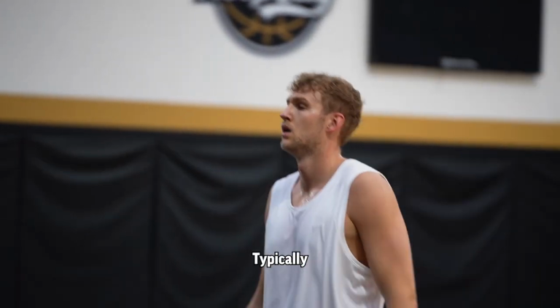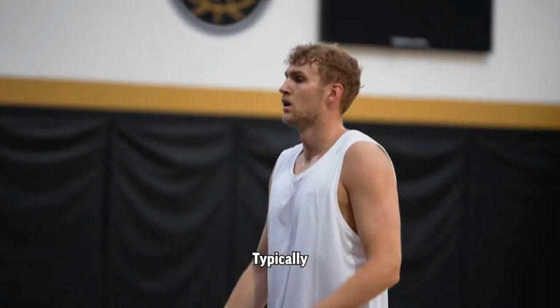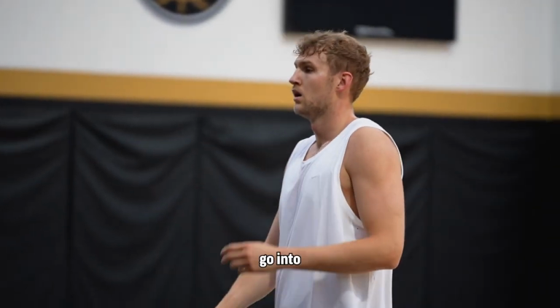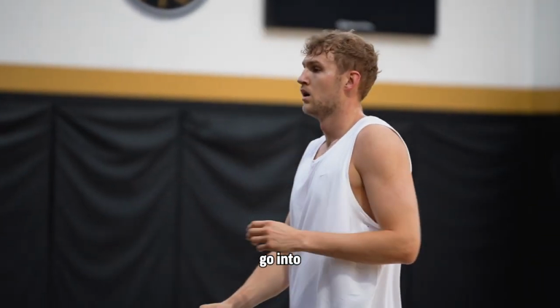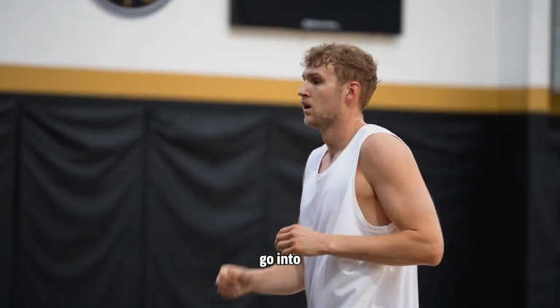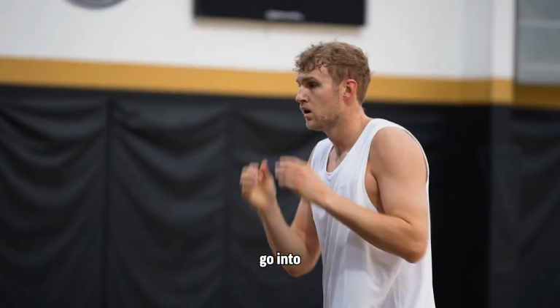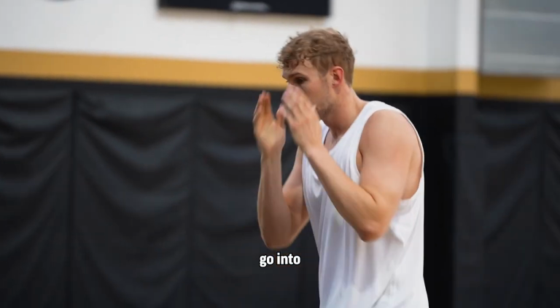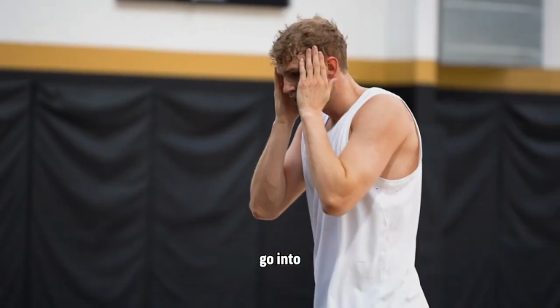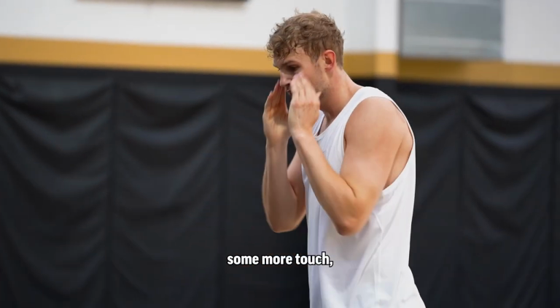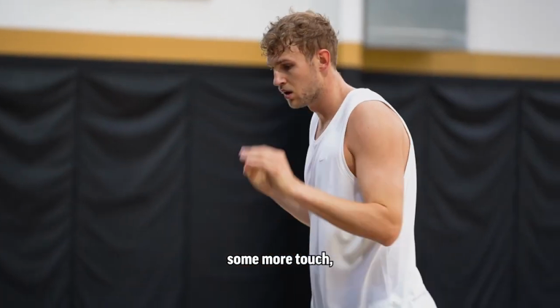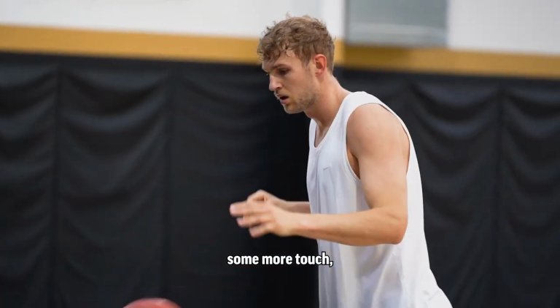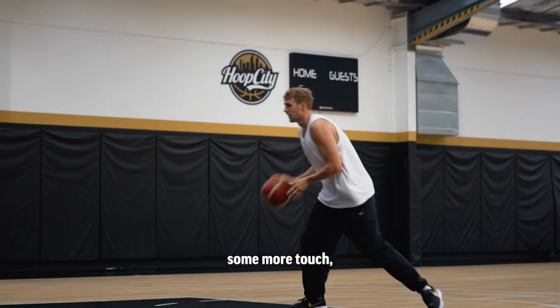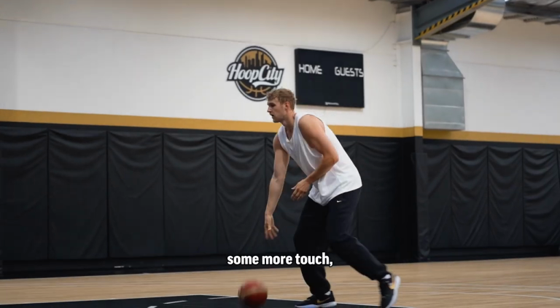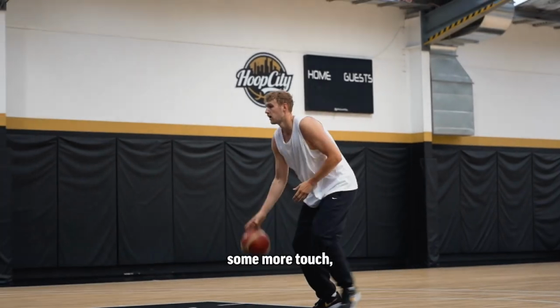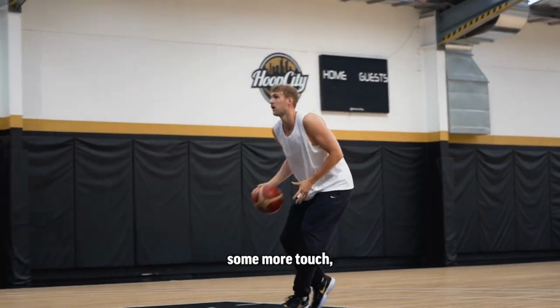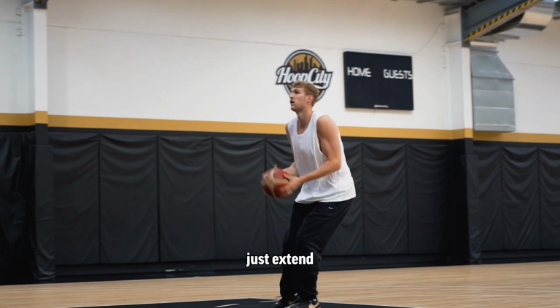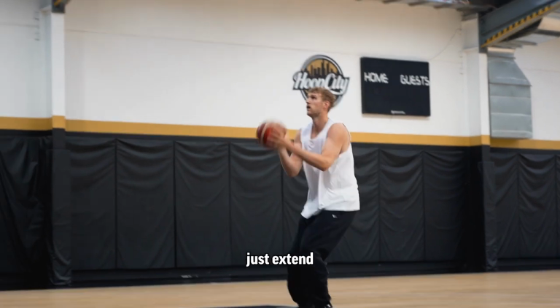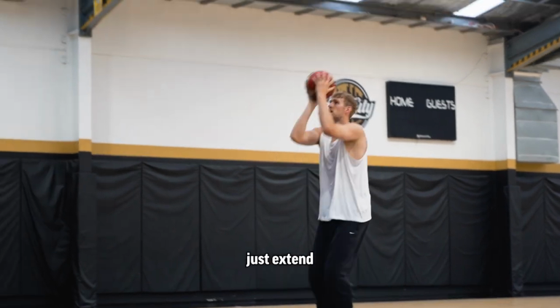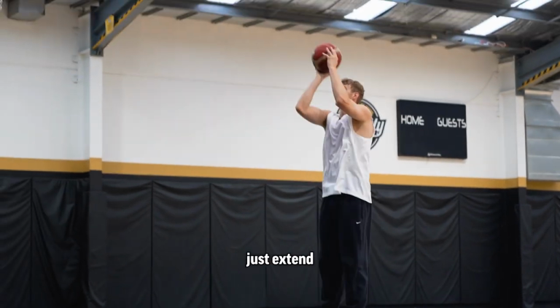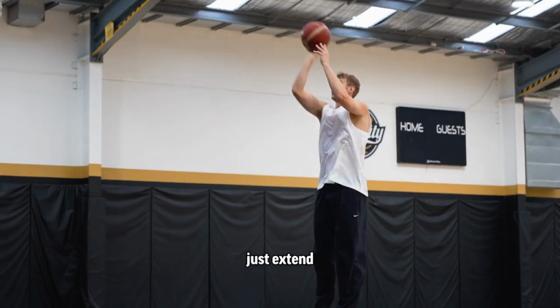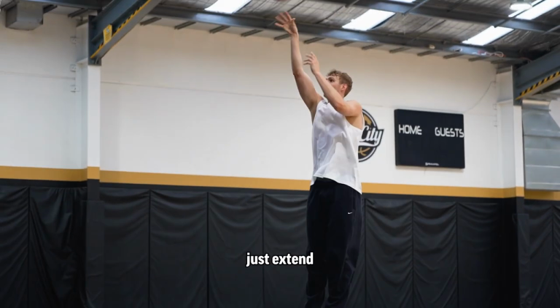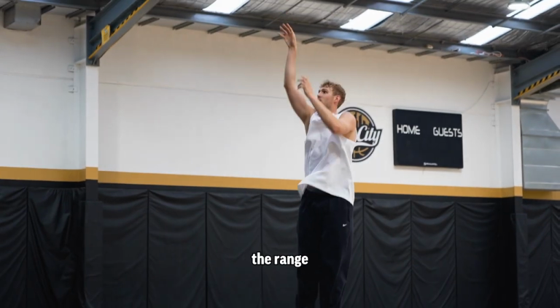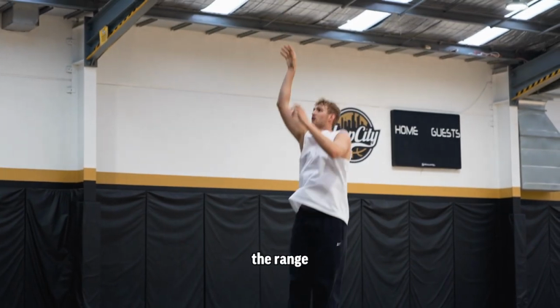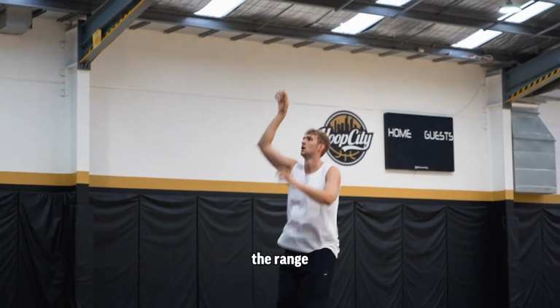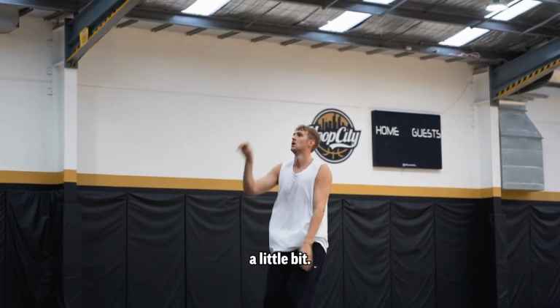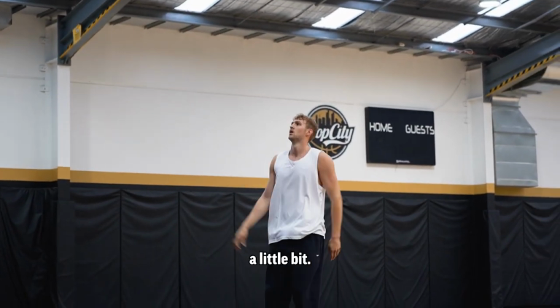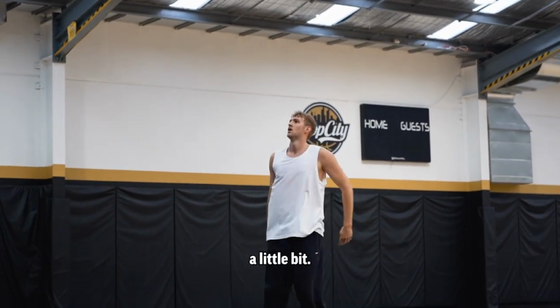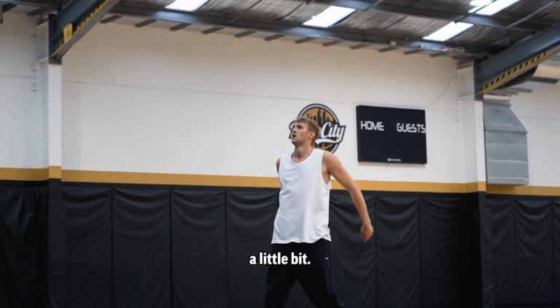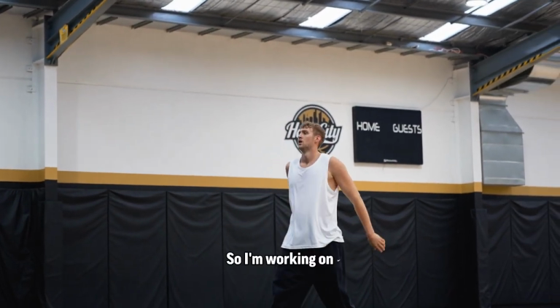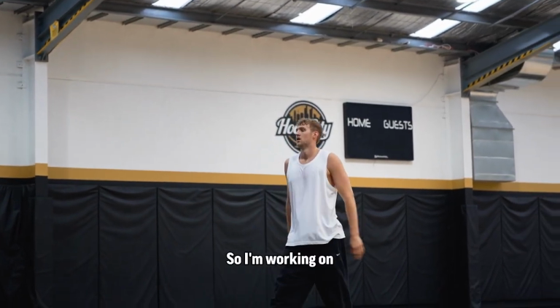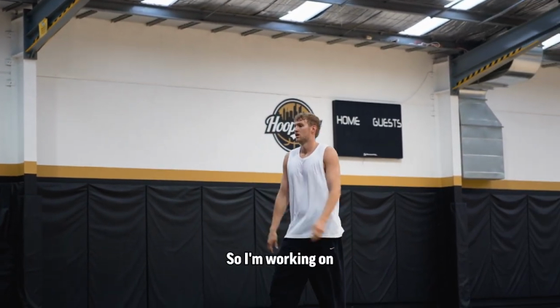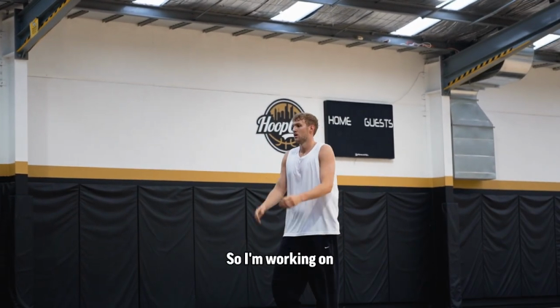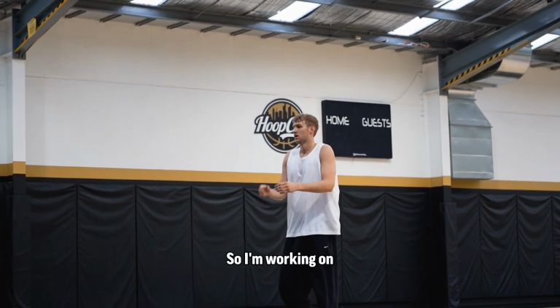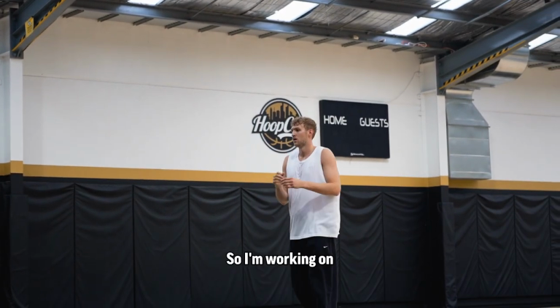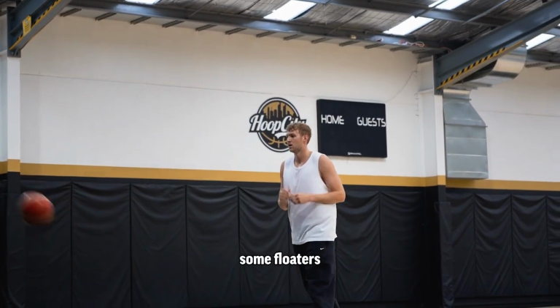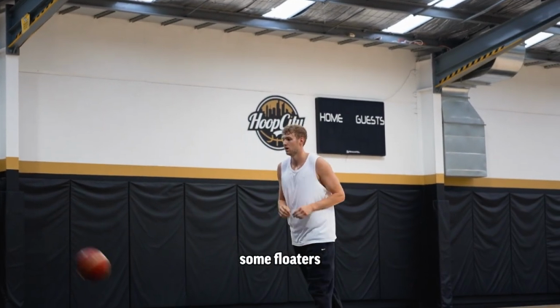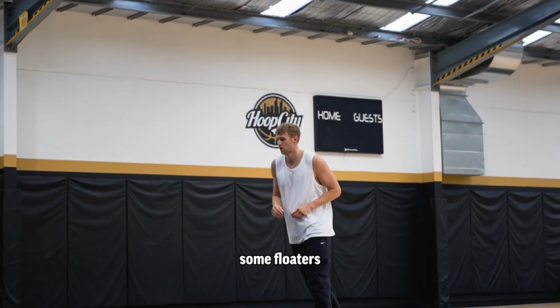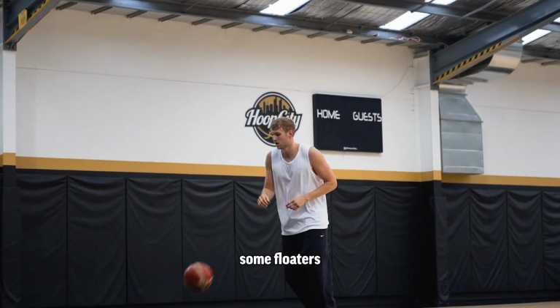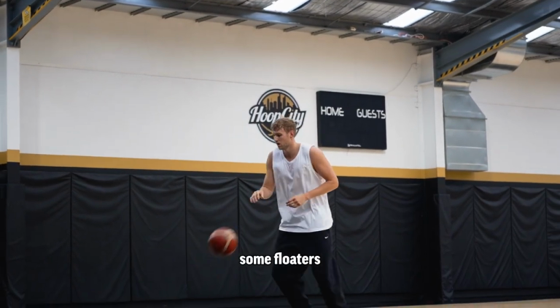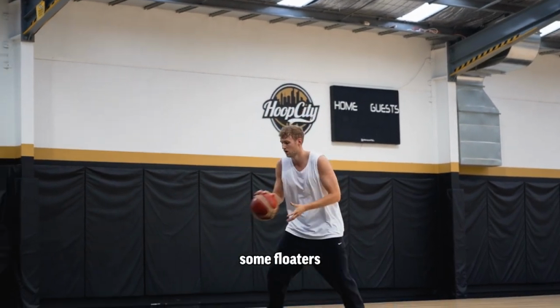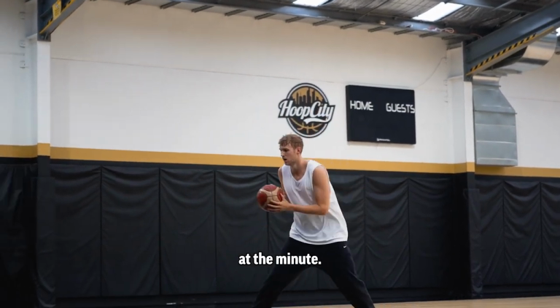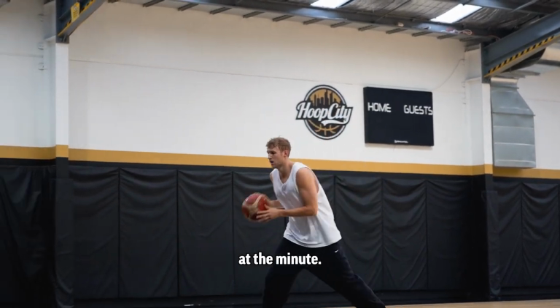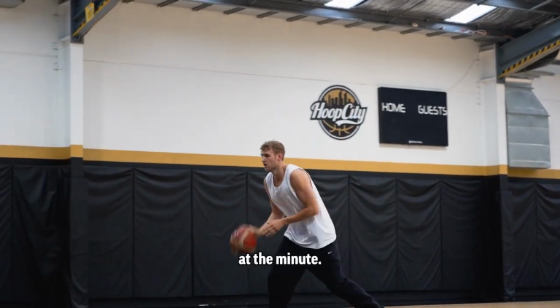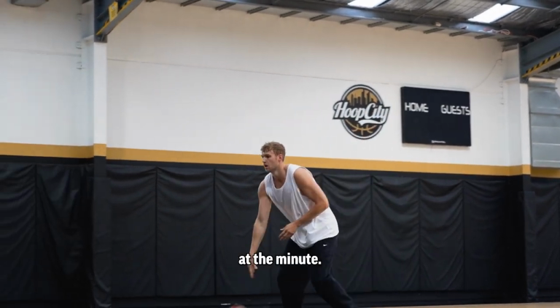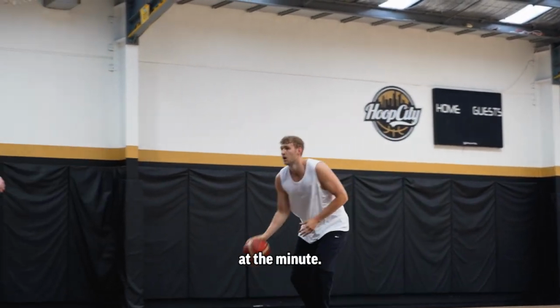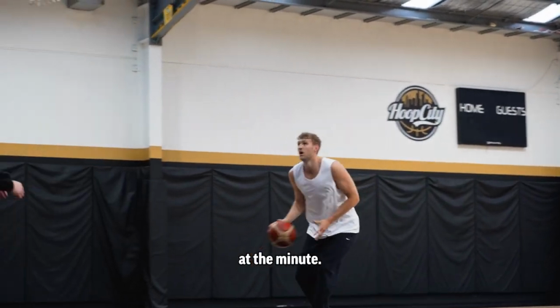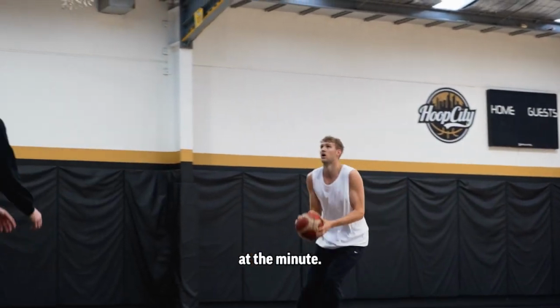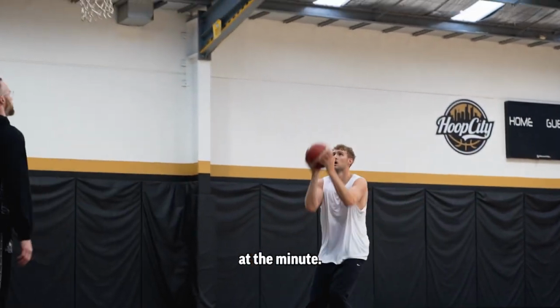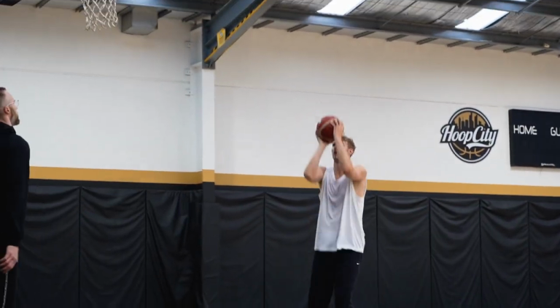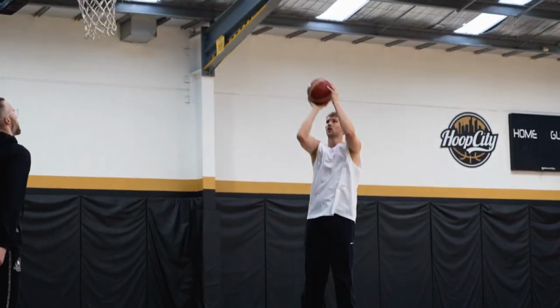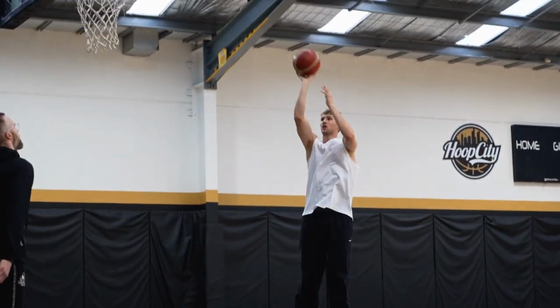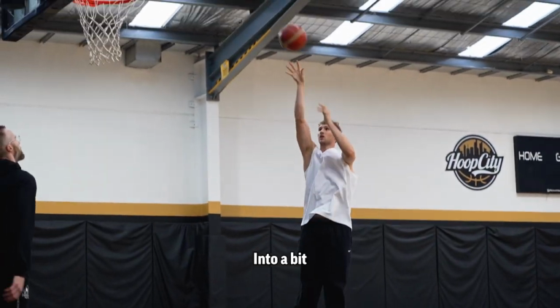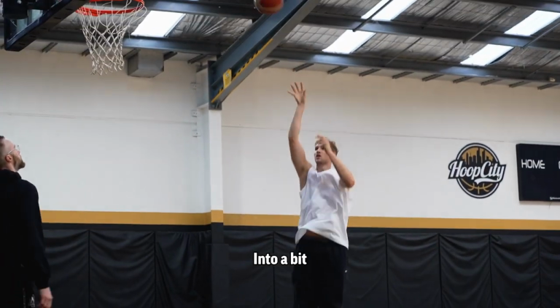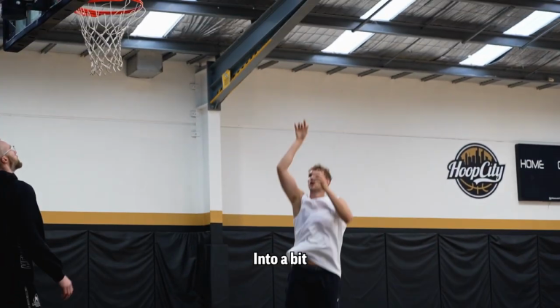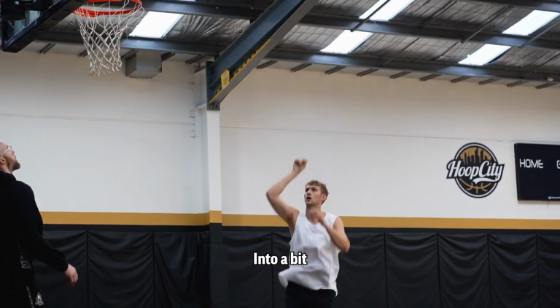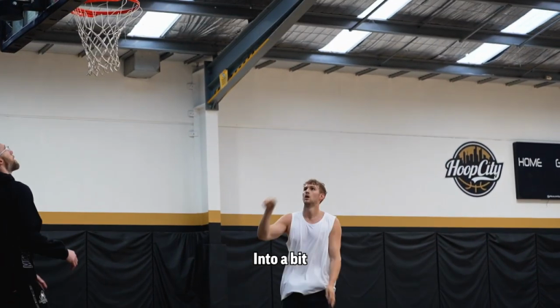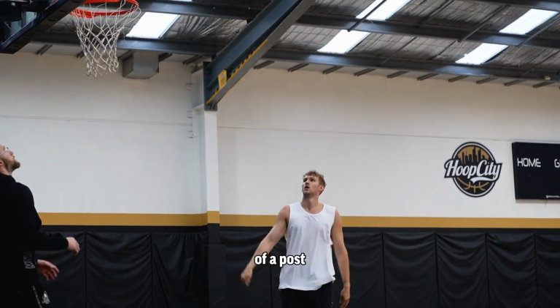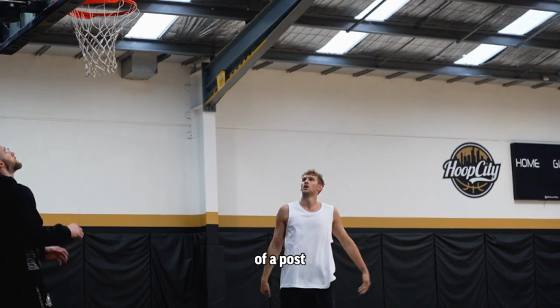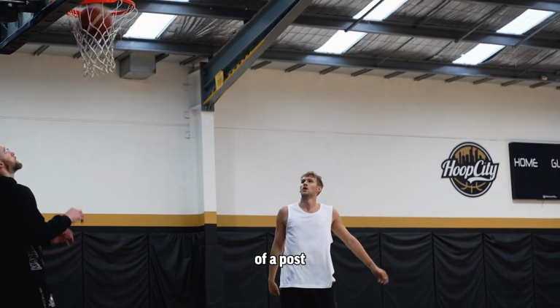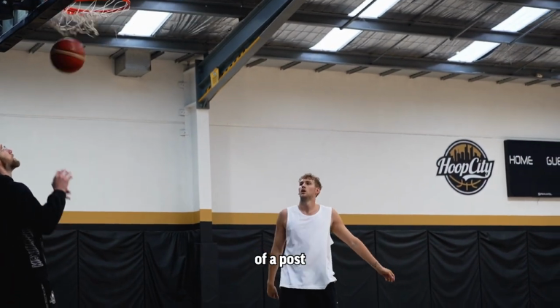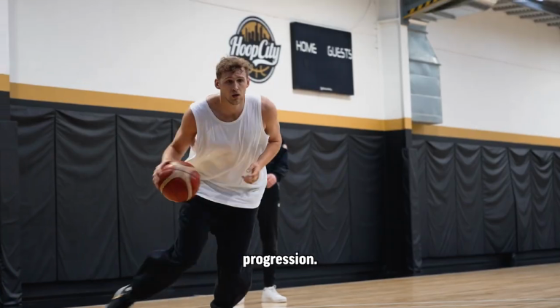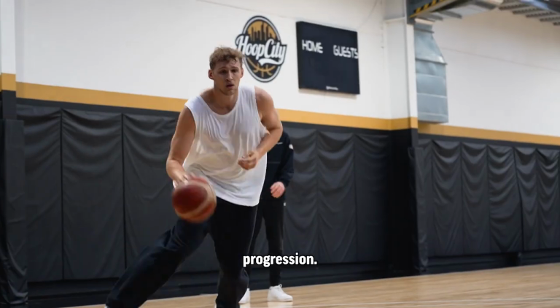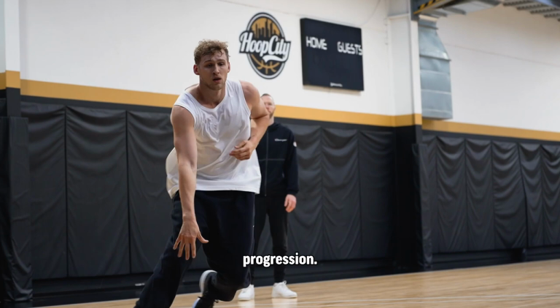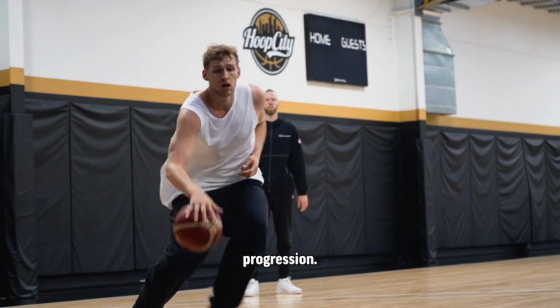Typically go into some more touch, just extend the range a little bit. So I'm working on some floaters at the minute, into a bit of a post progression.